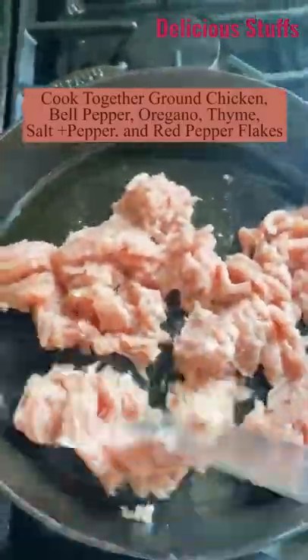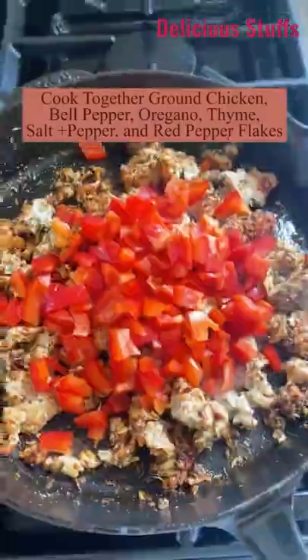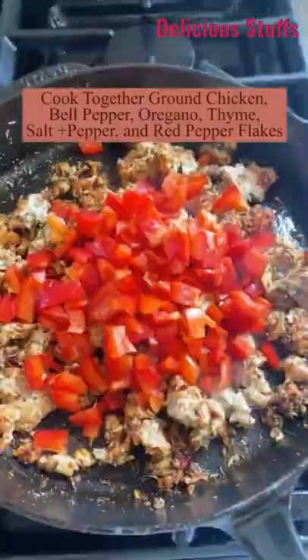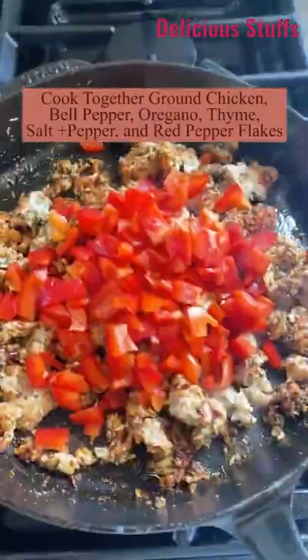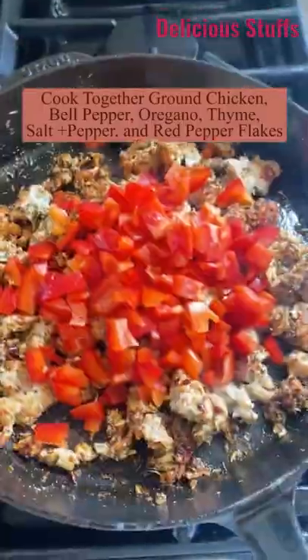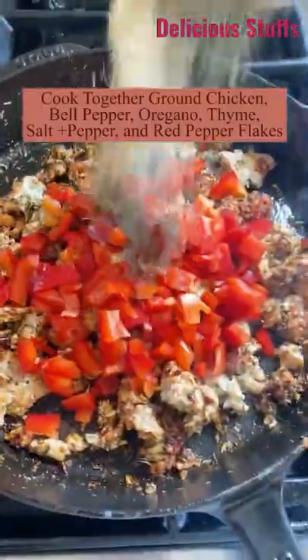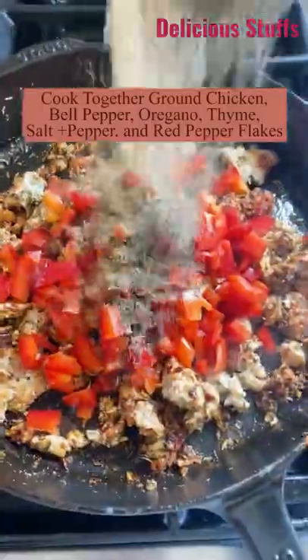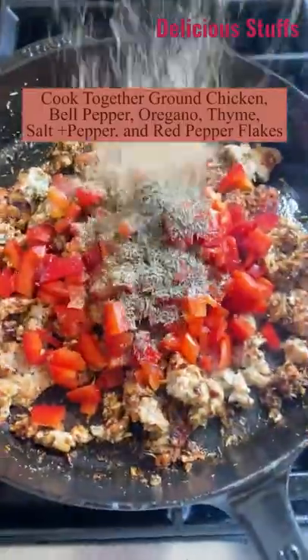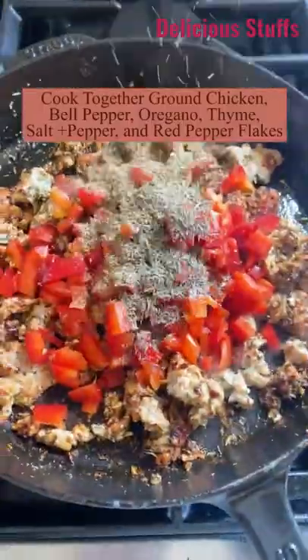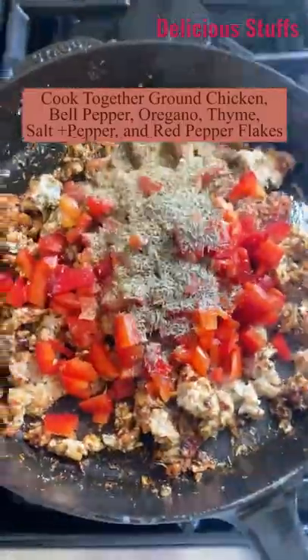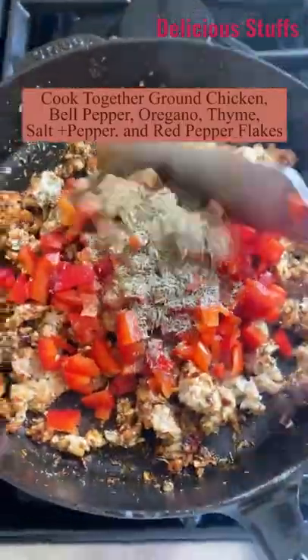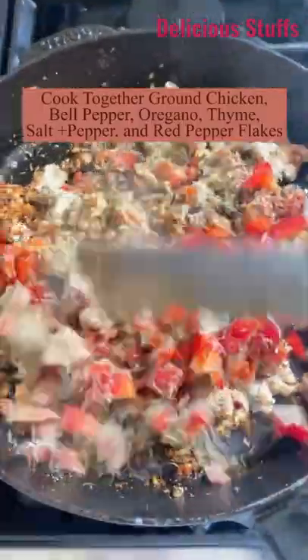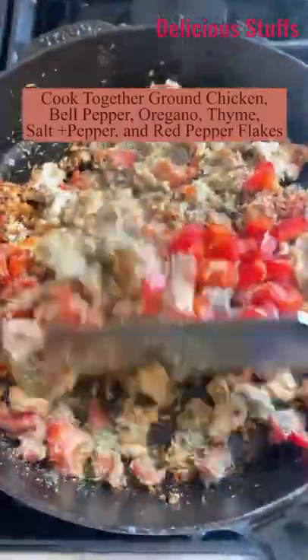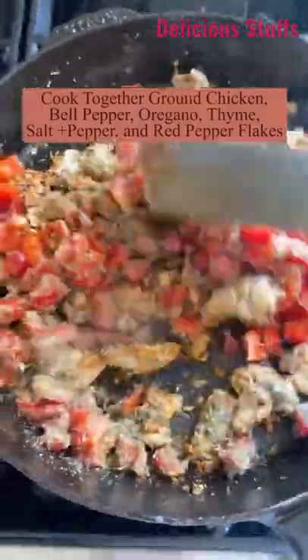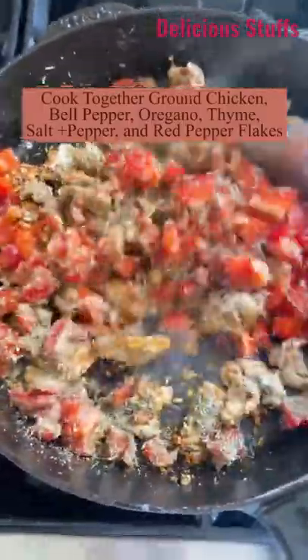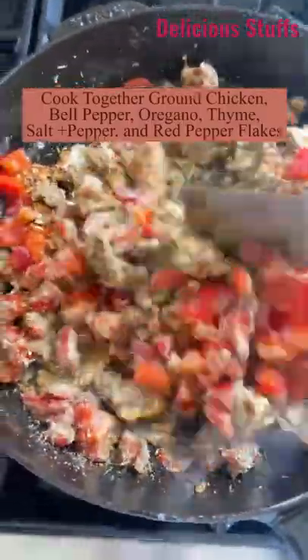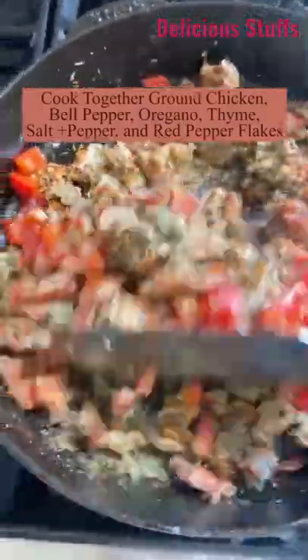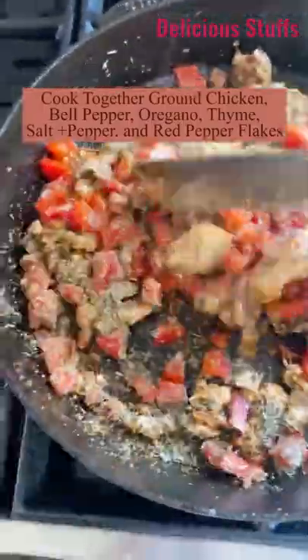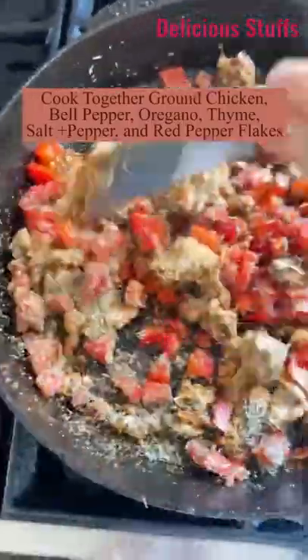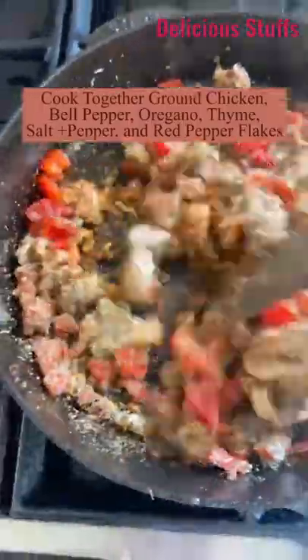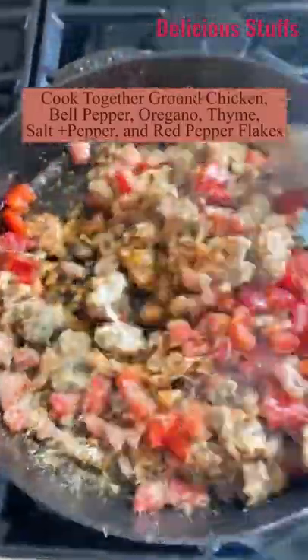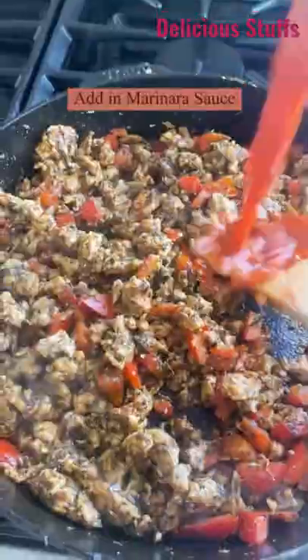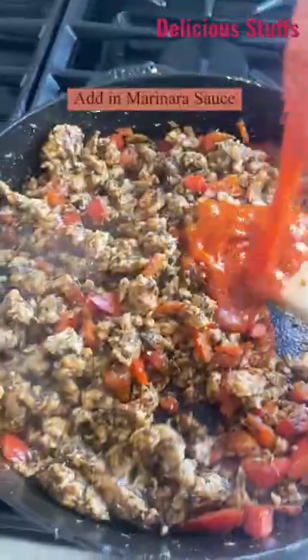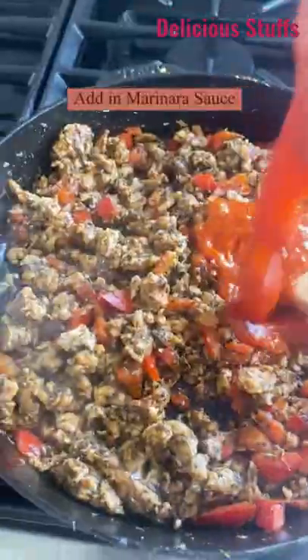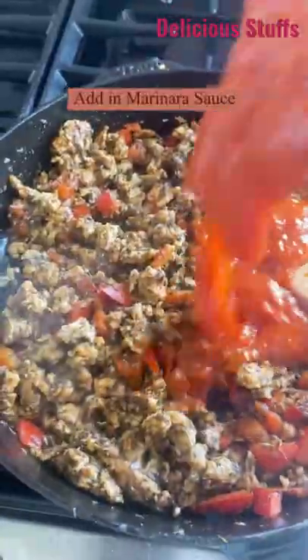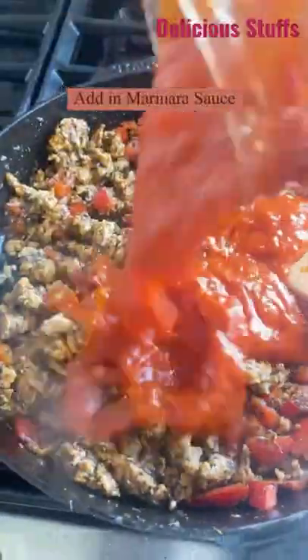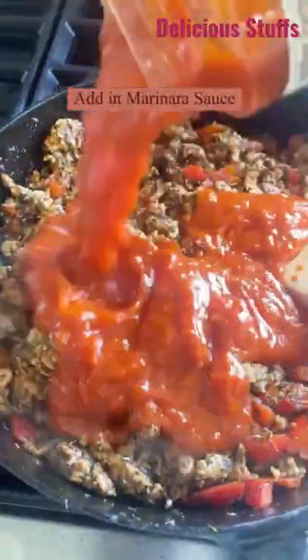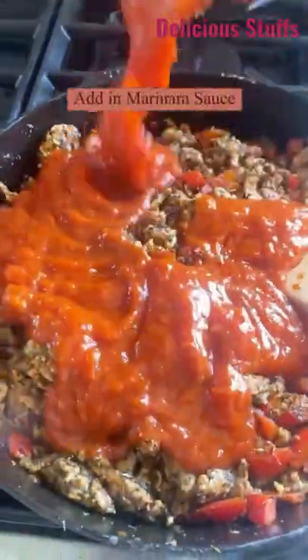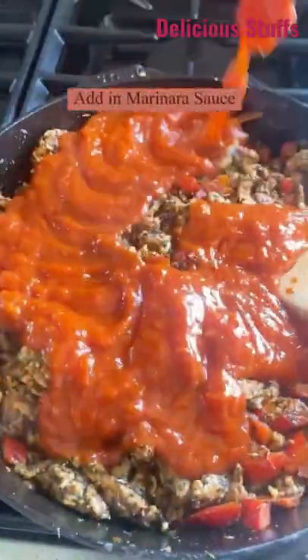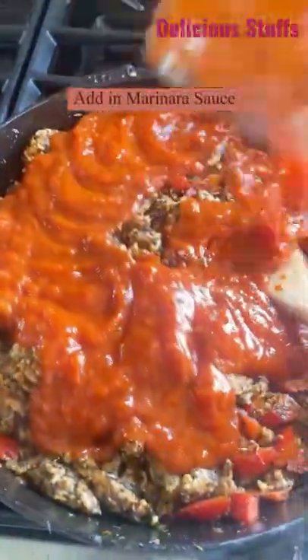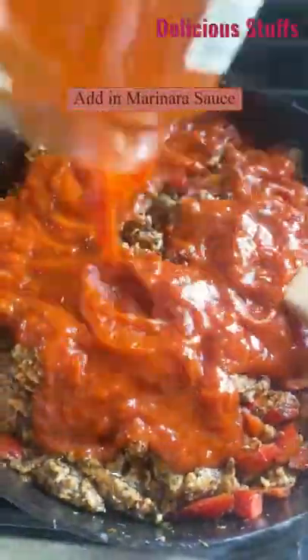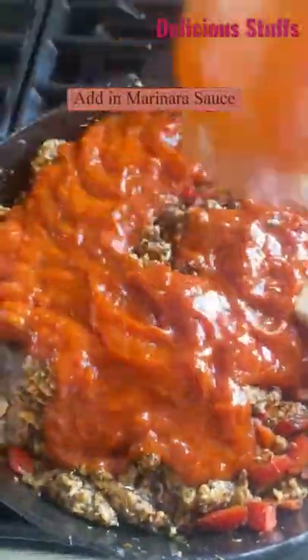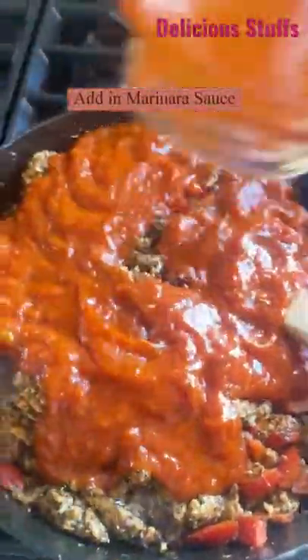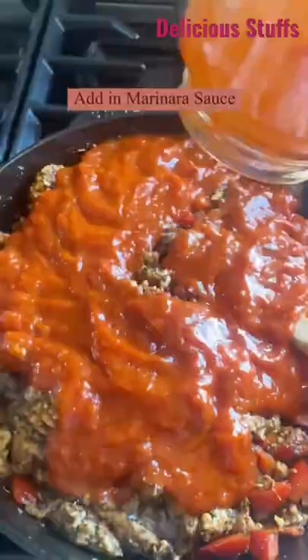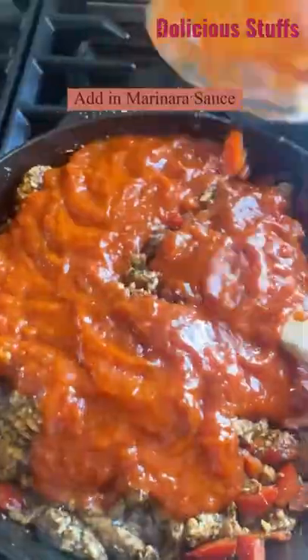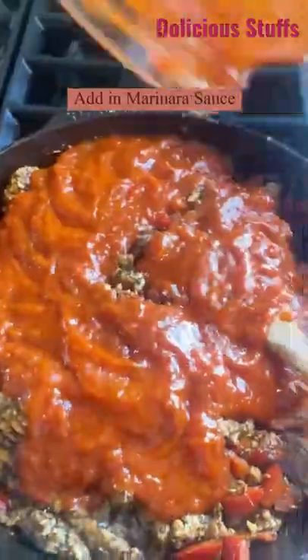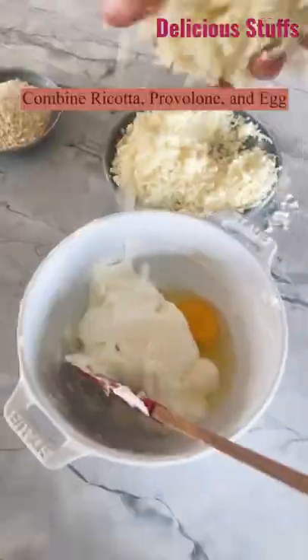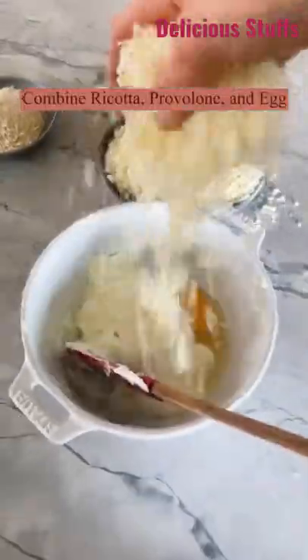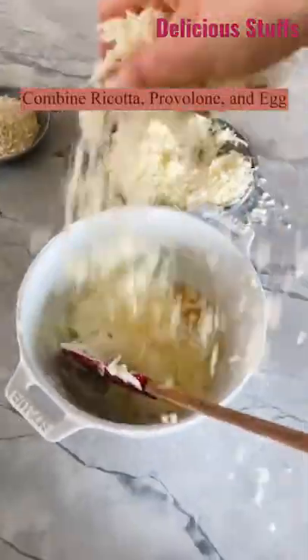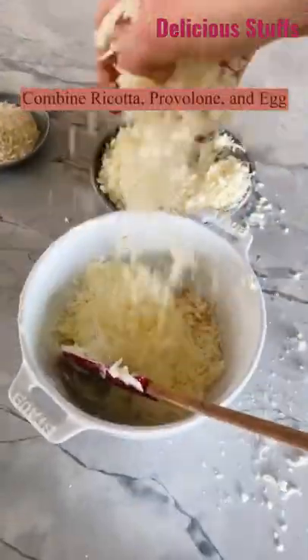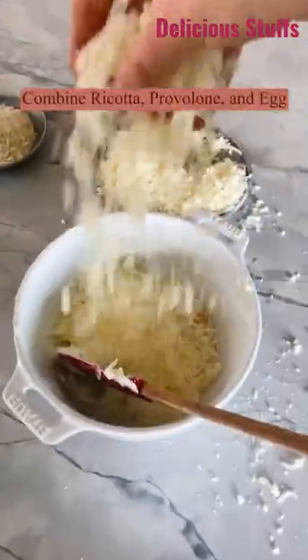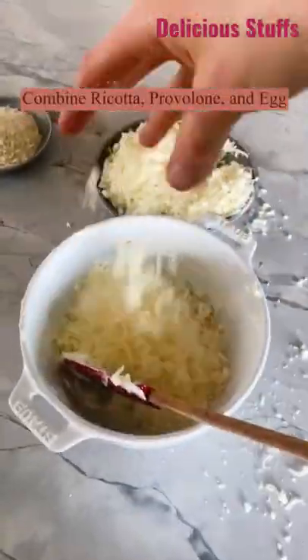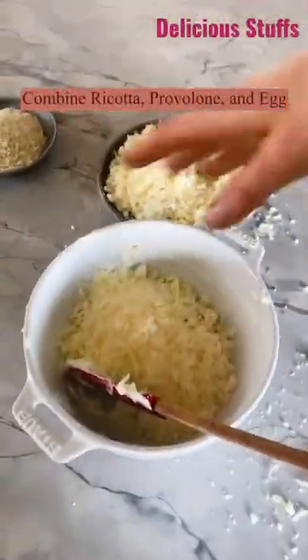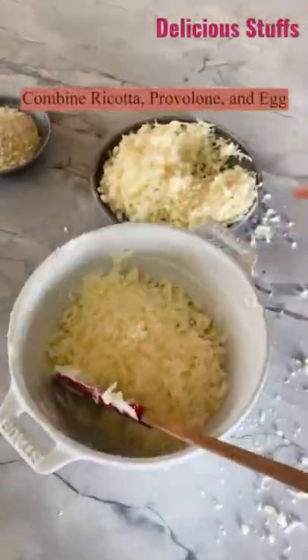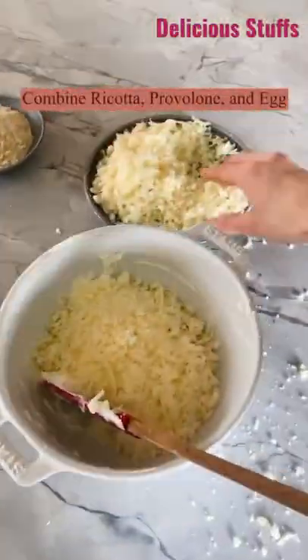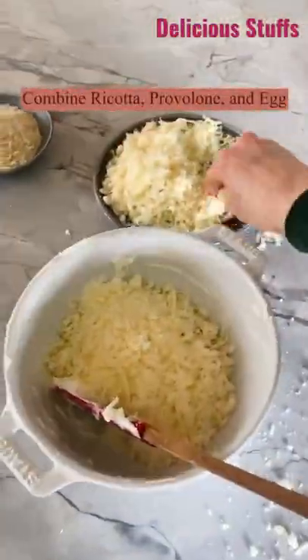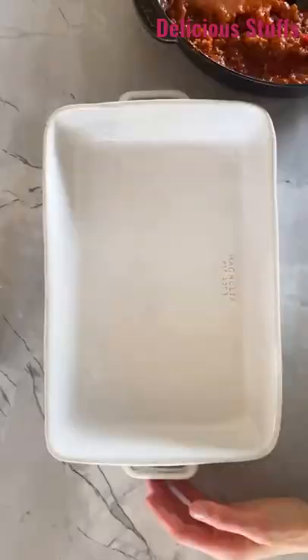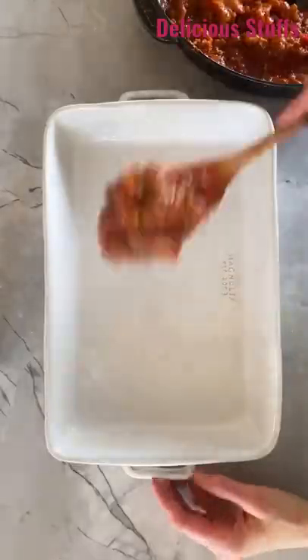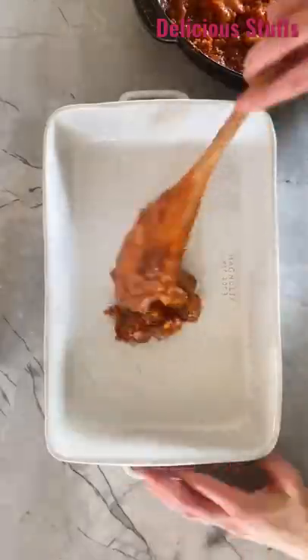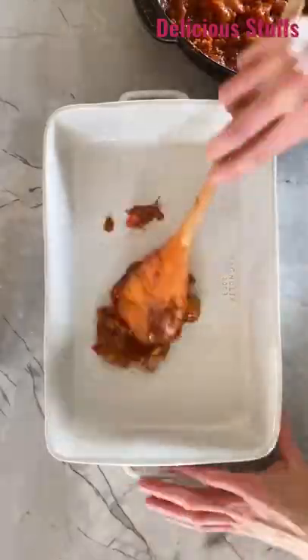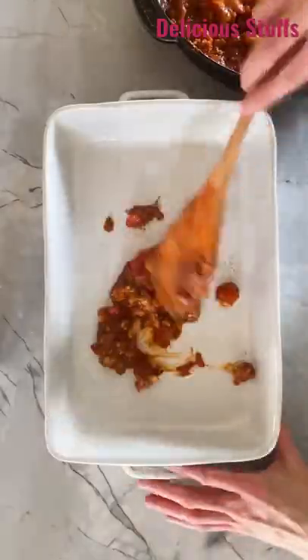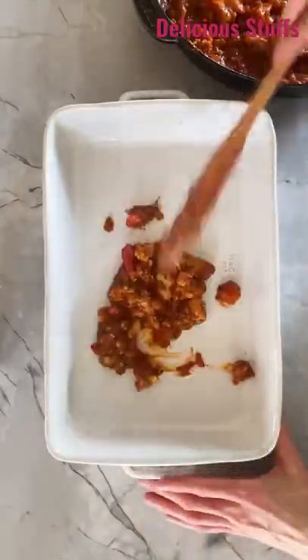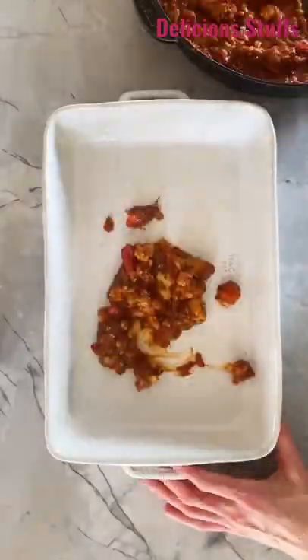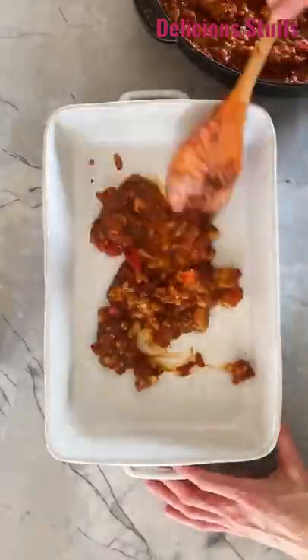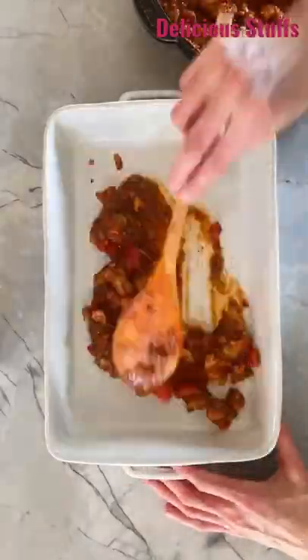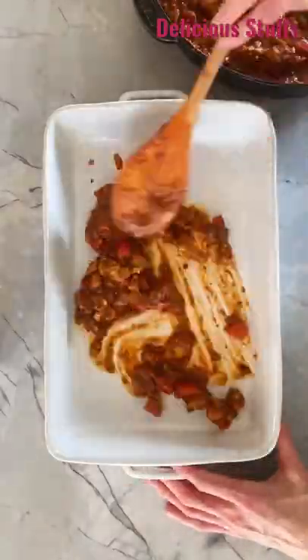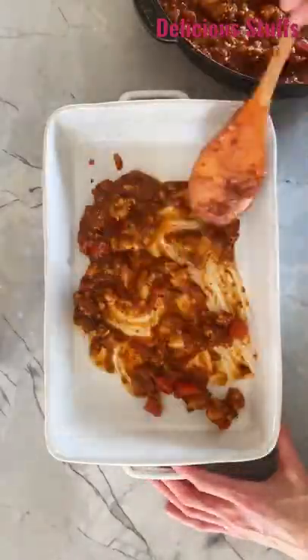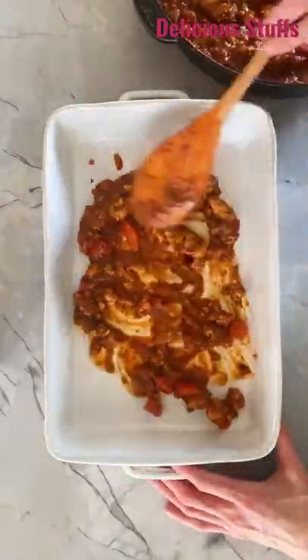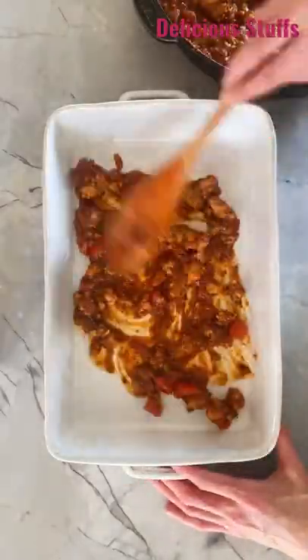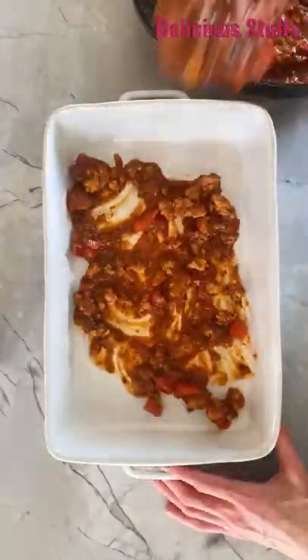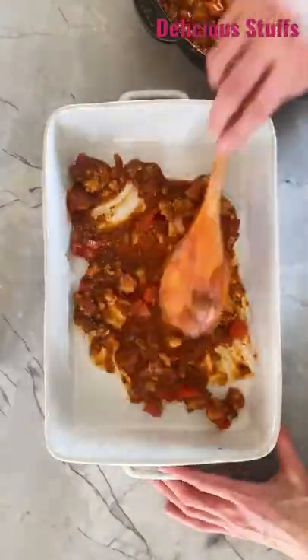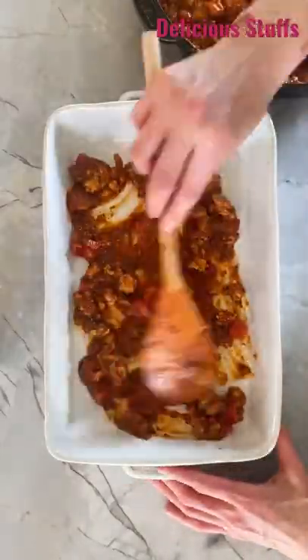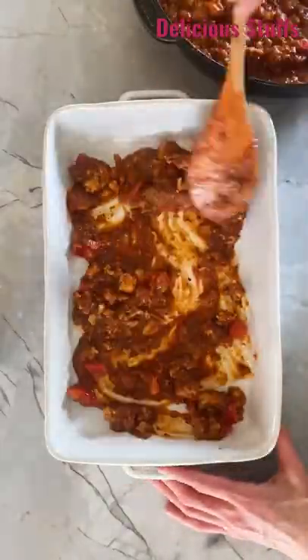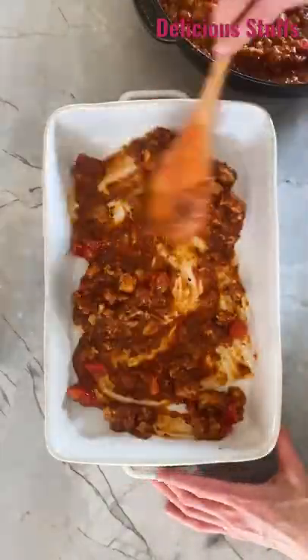Then you want to cook together the chicken, bell pepper, oregano, and thyme. Add the marinara sauce, then mix together all the cheese and layer the lasagna up.